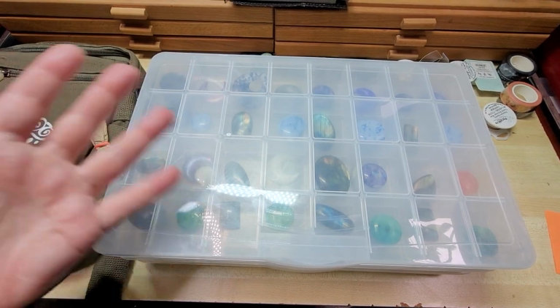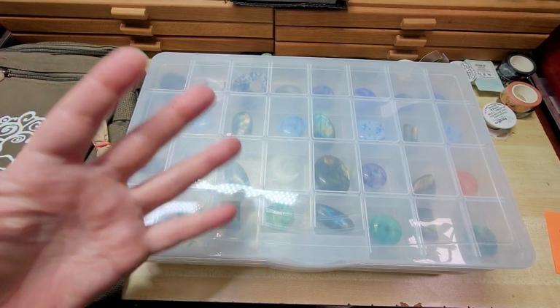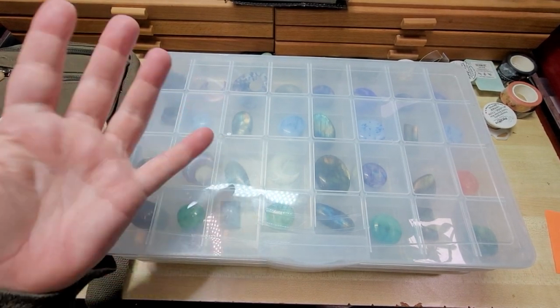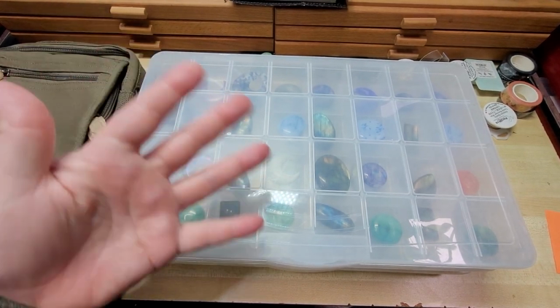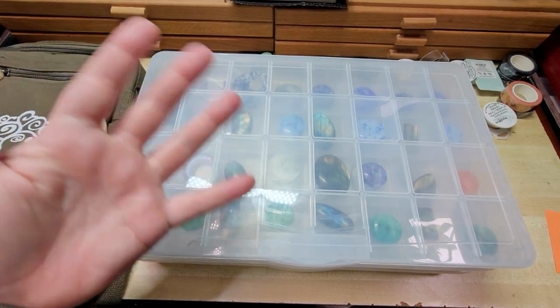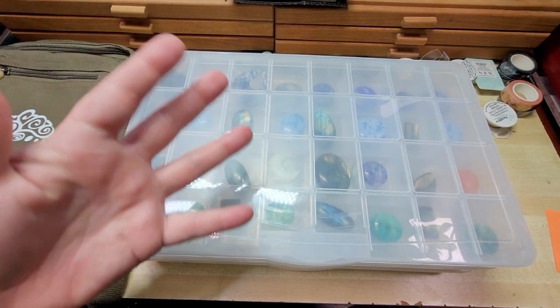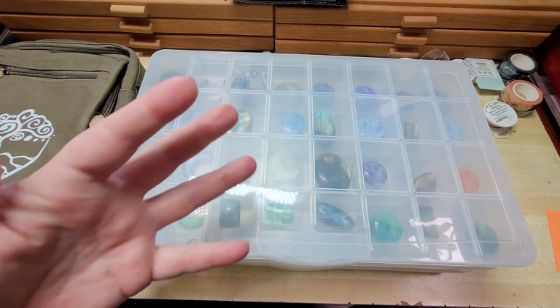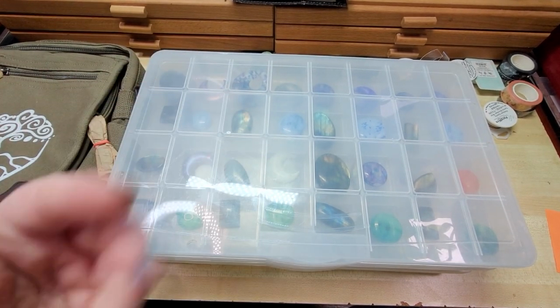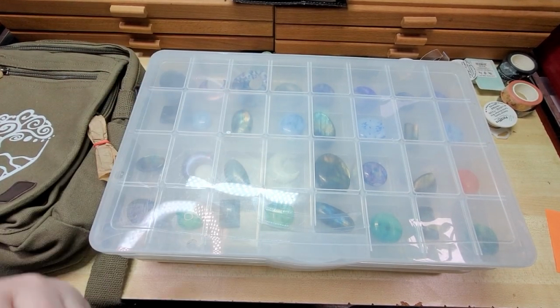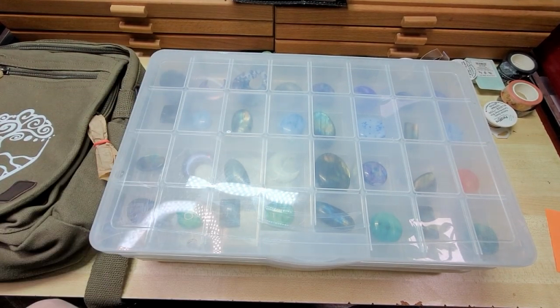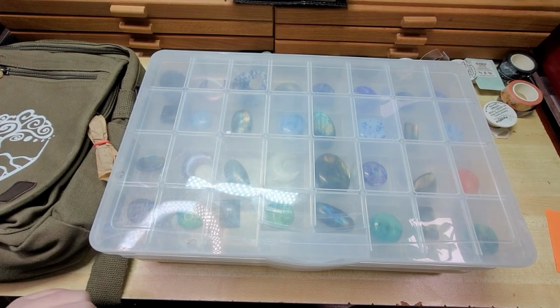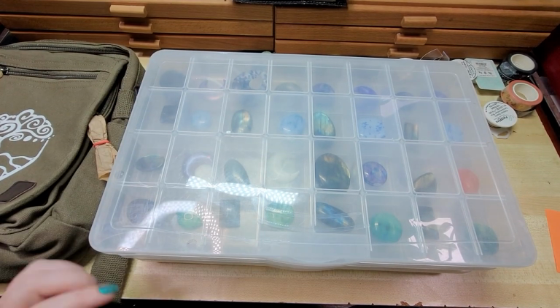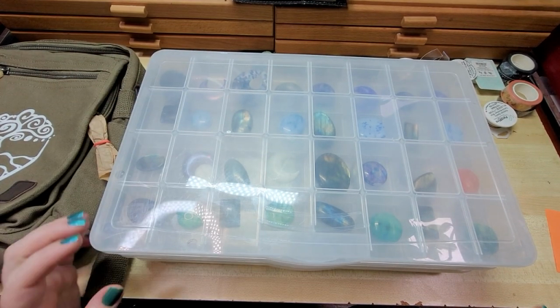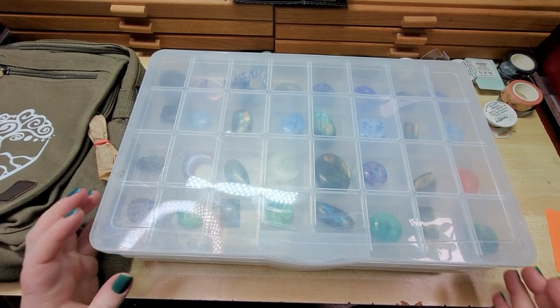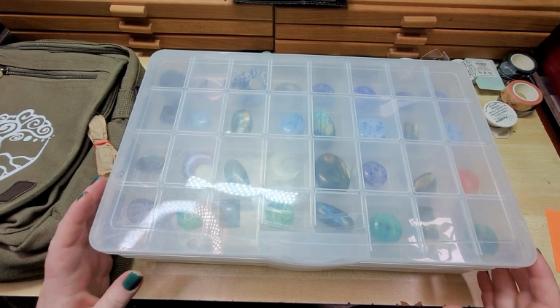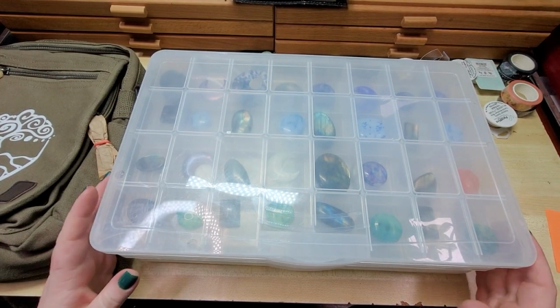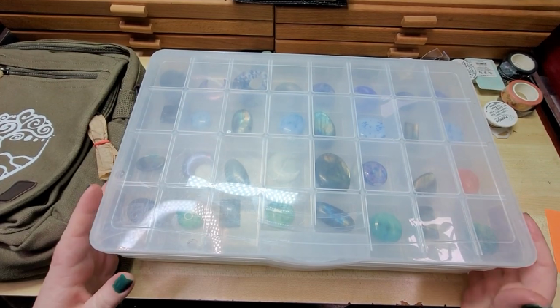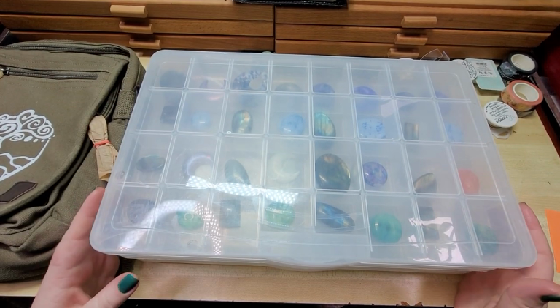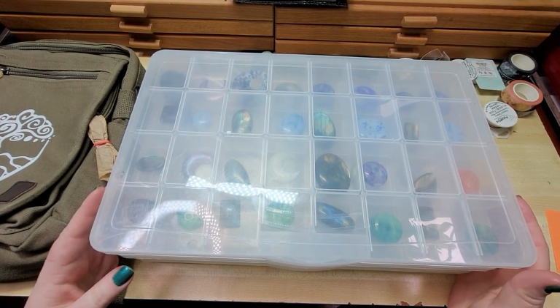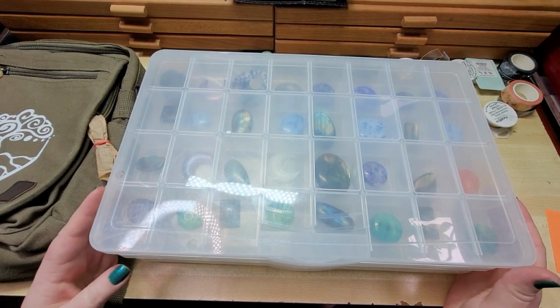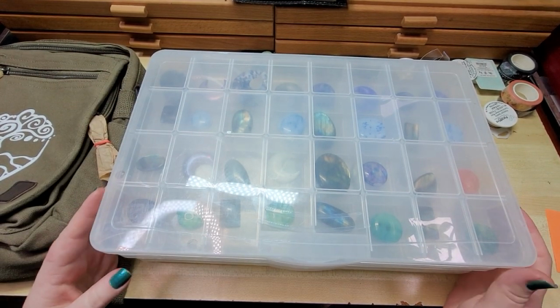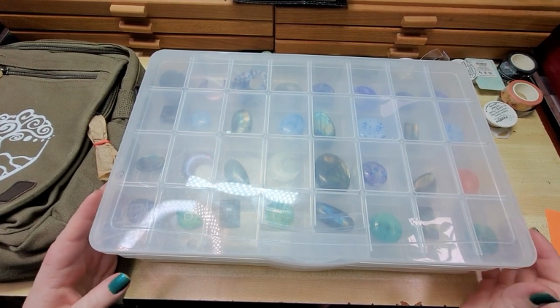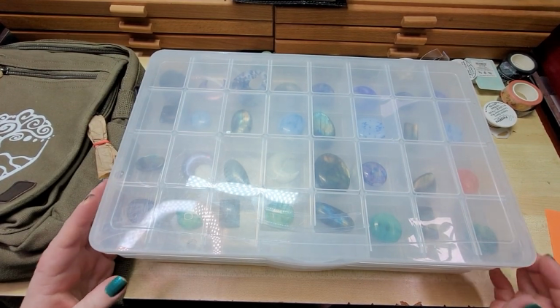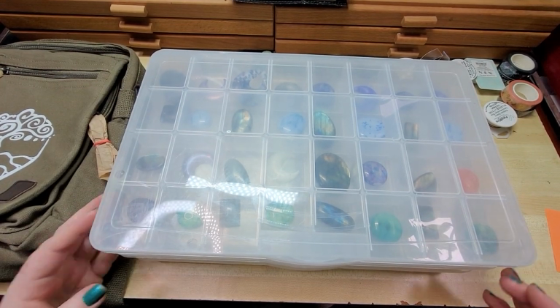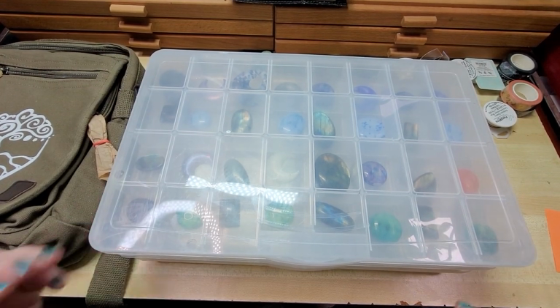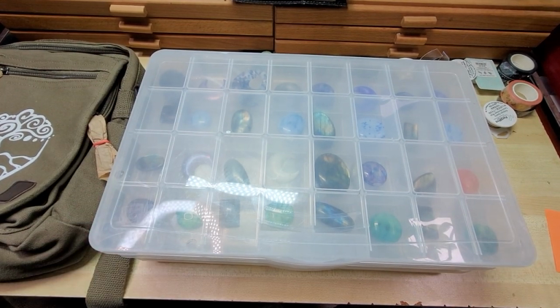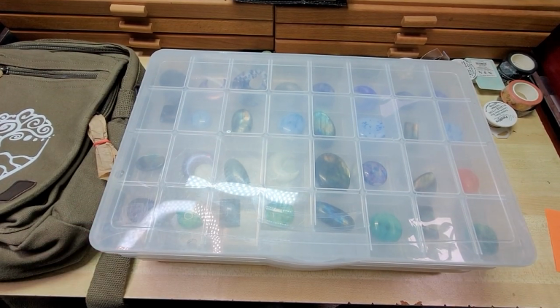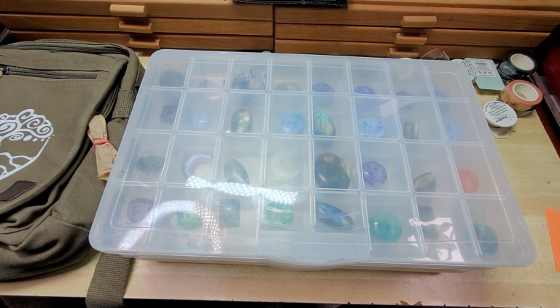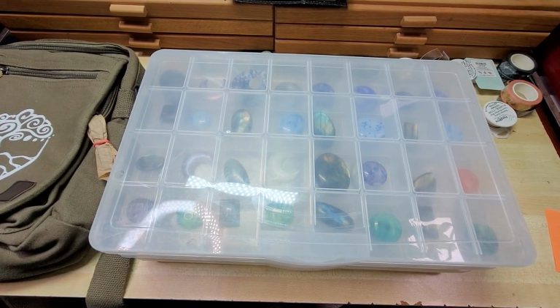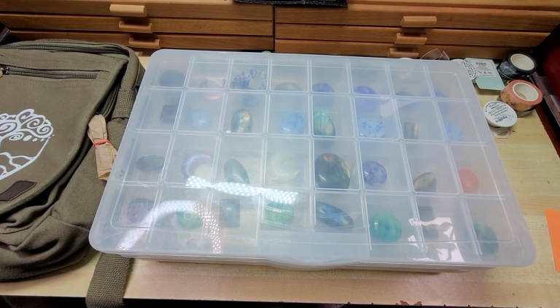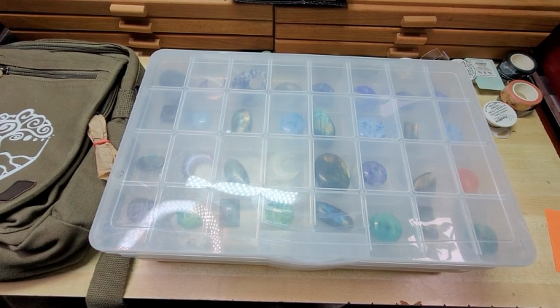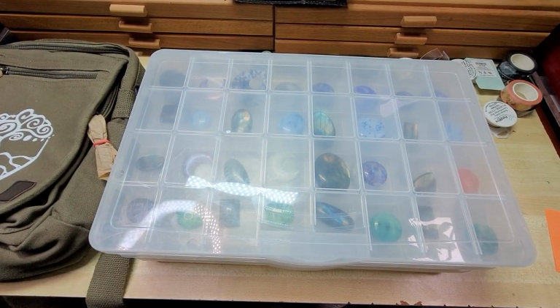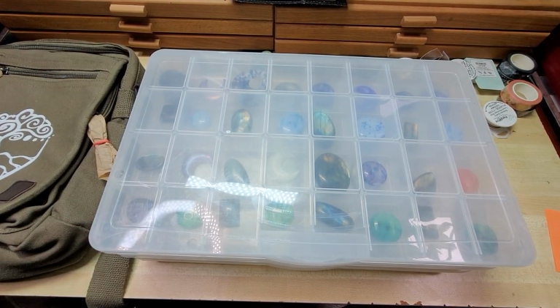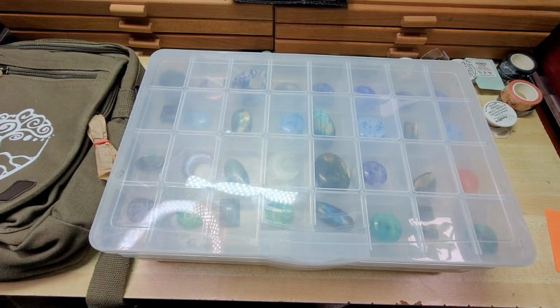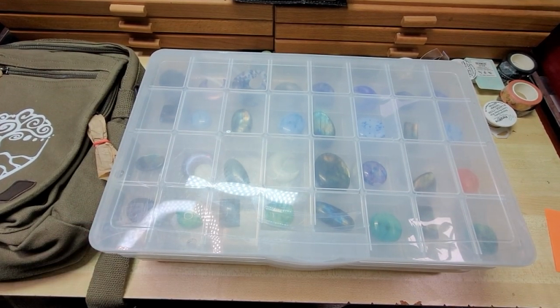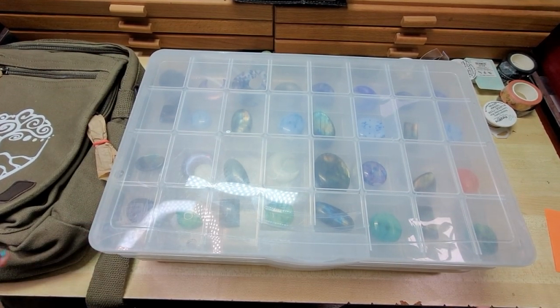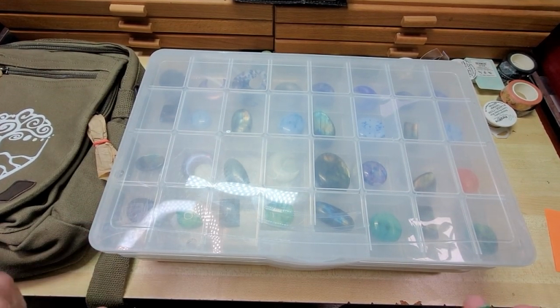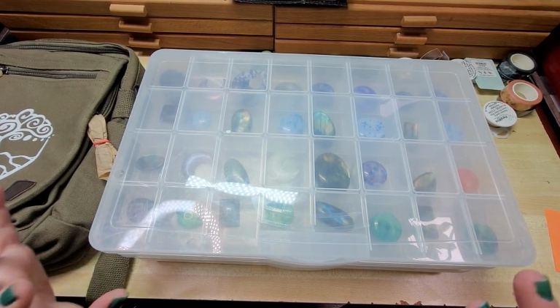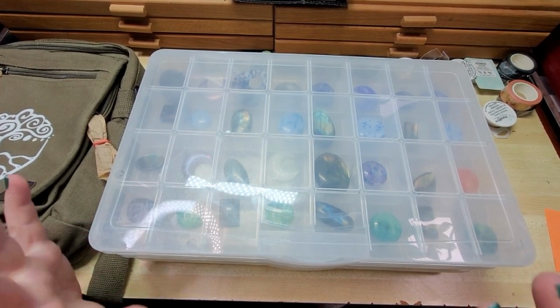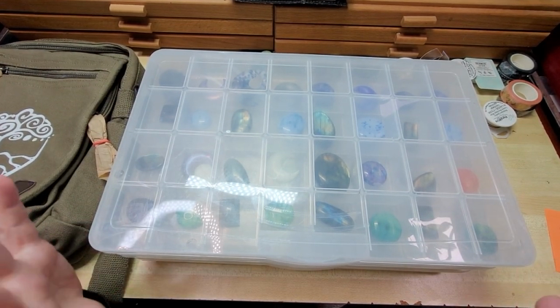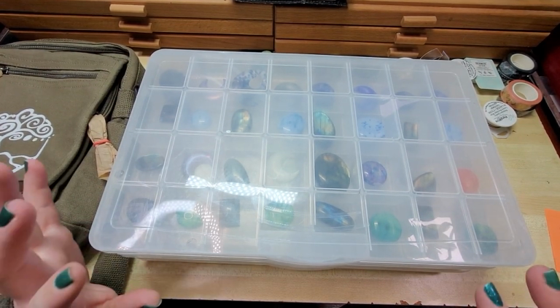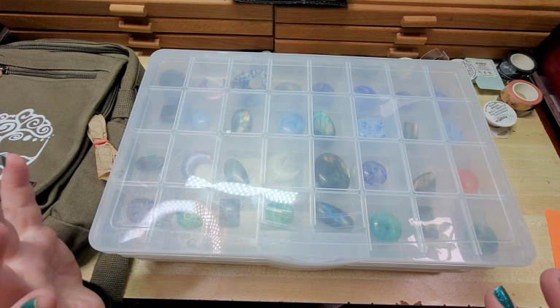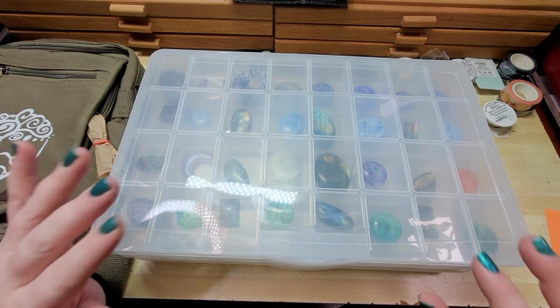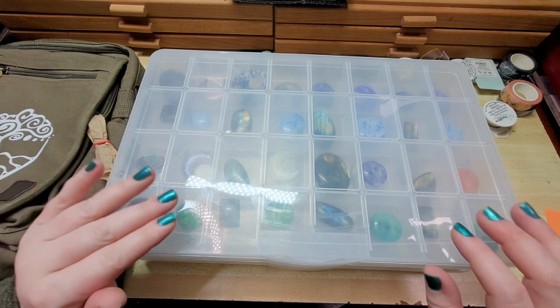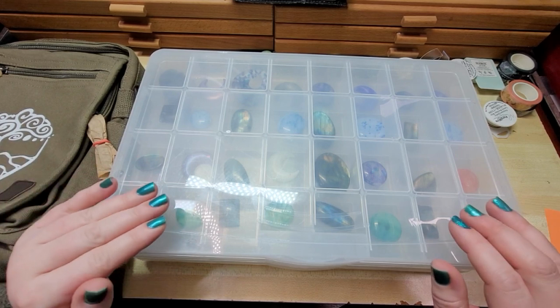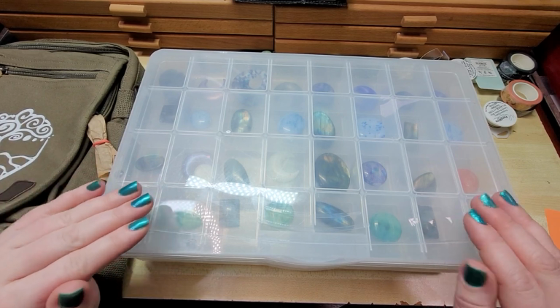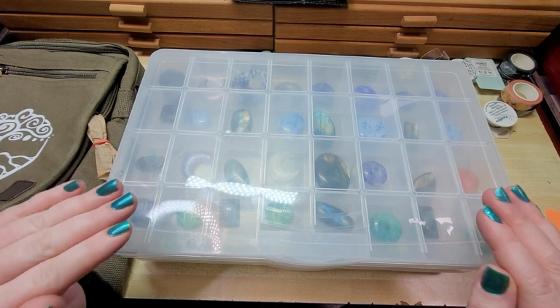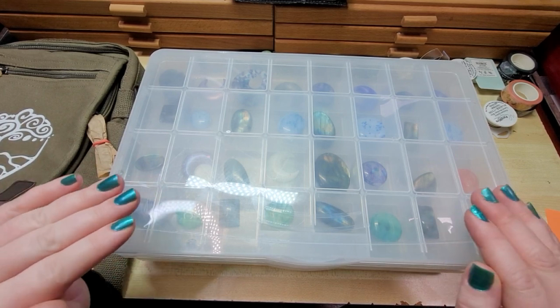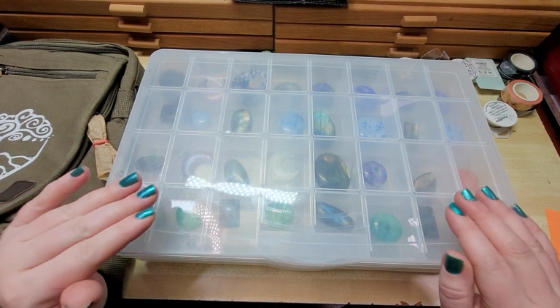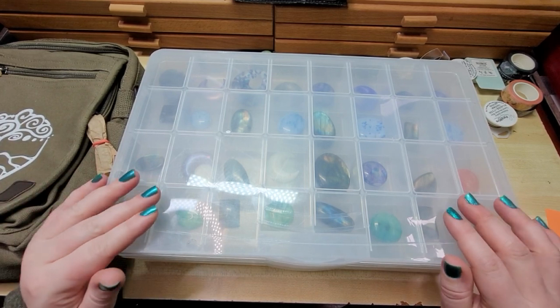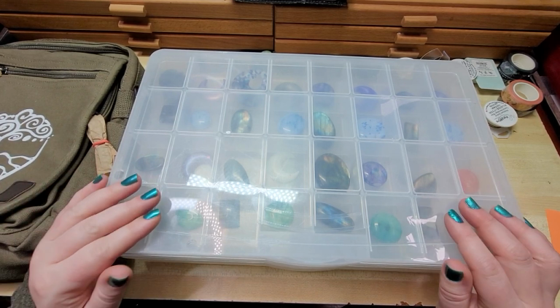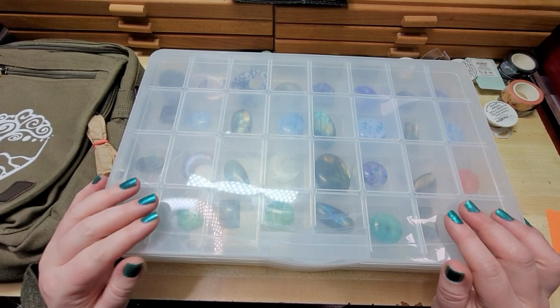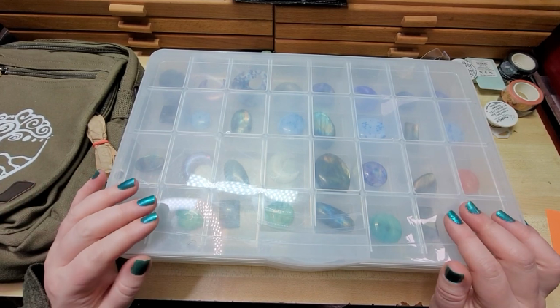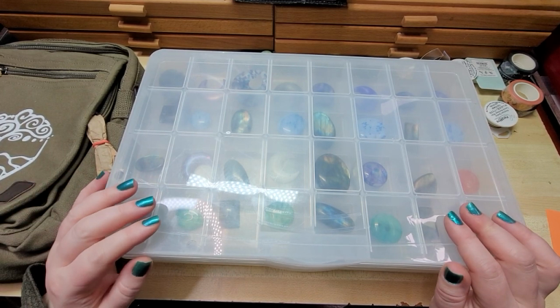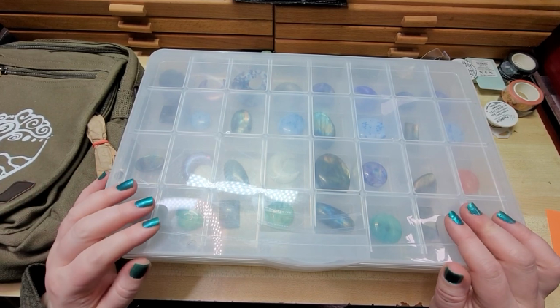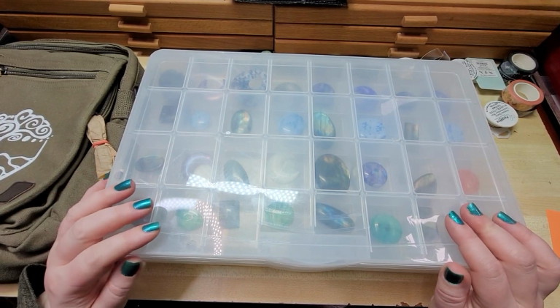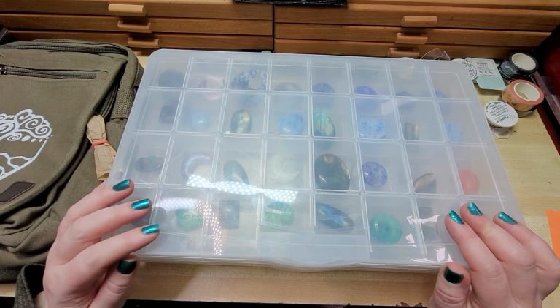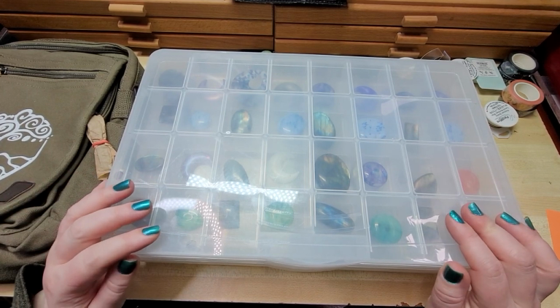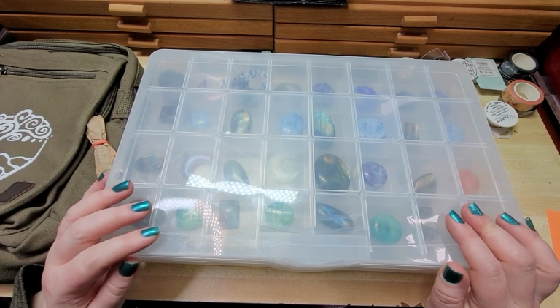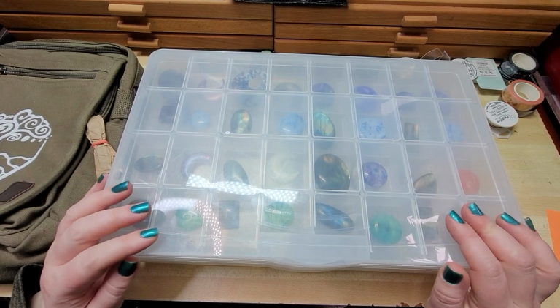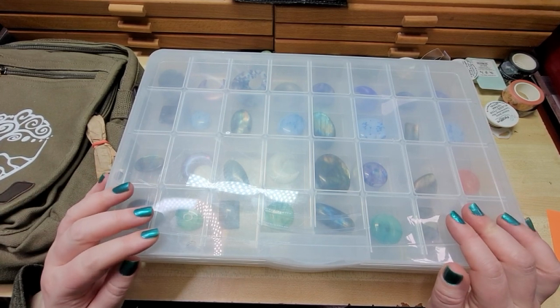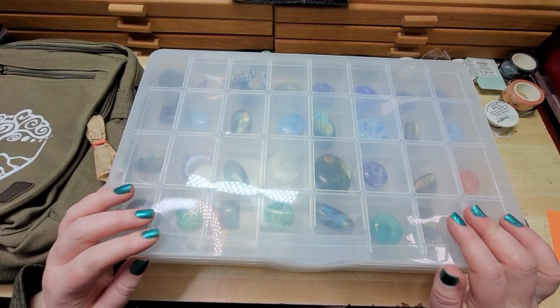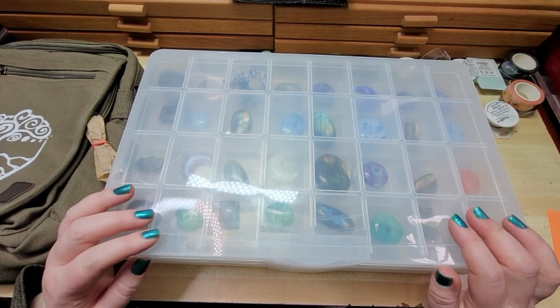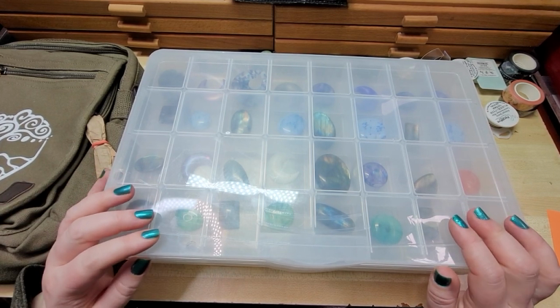Hey everybody, I'm Yvonne Williams with Back to Earth Creations and welcome to this week's shop update and giveaway.